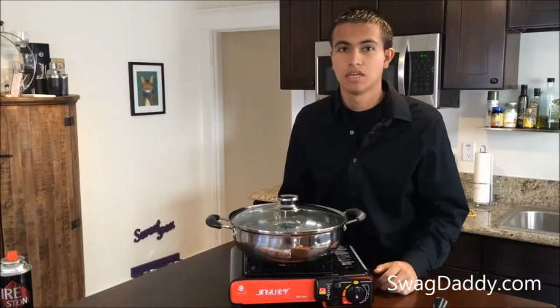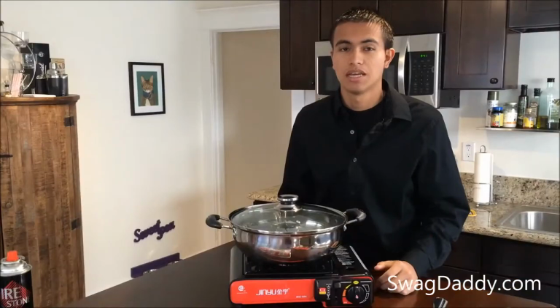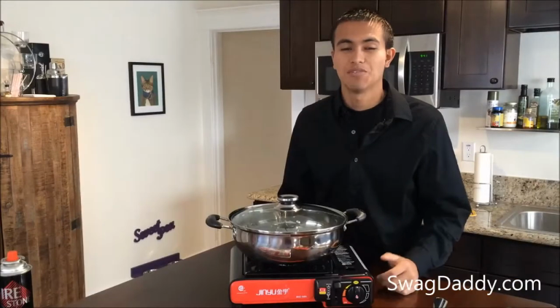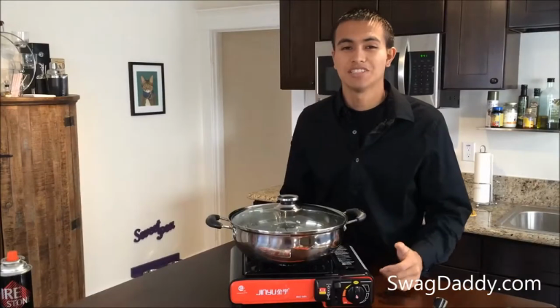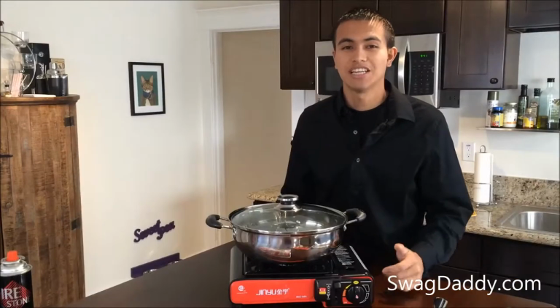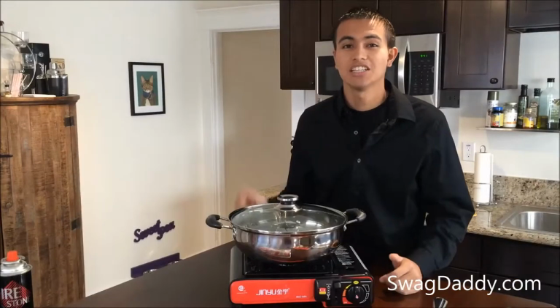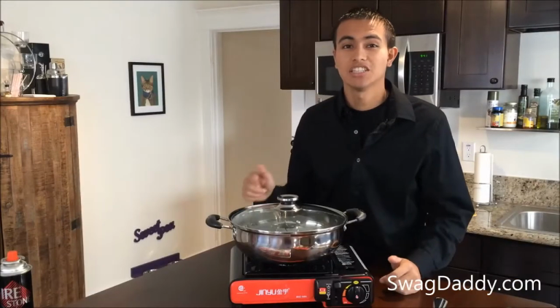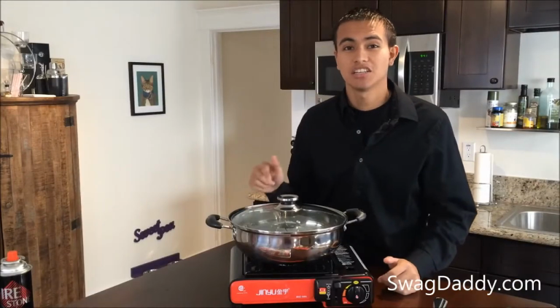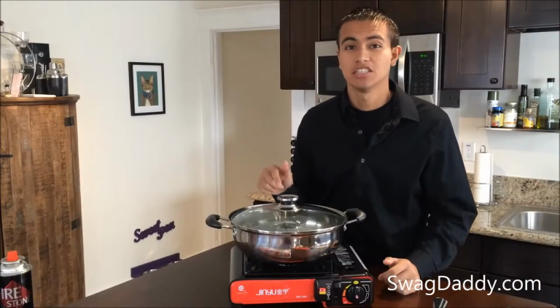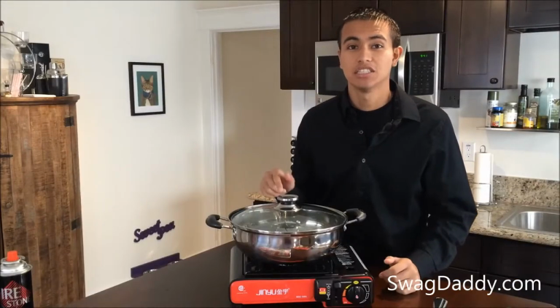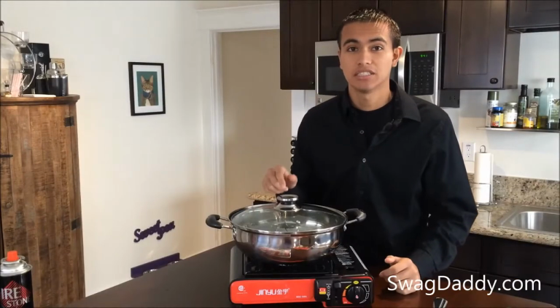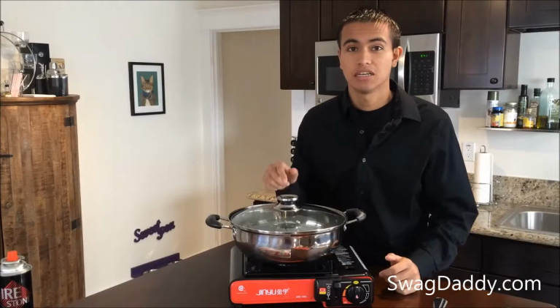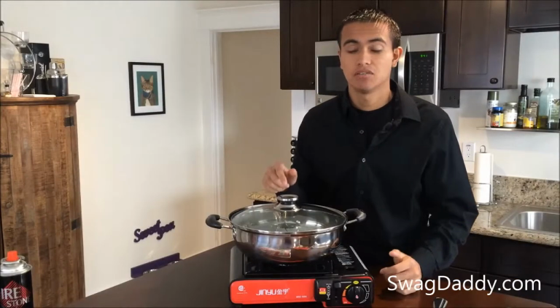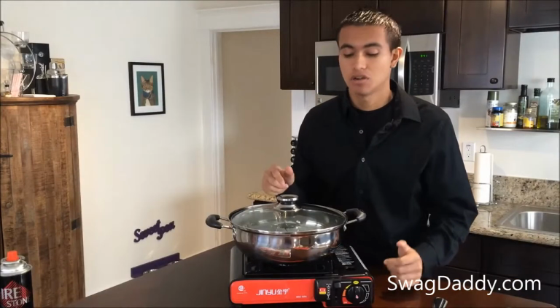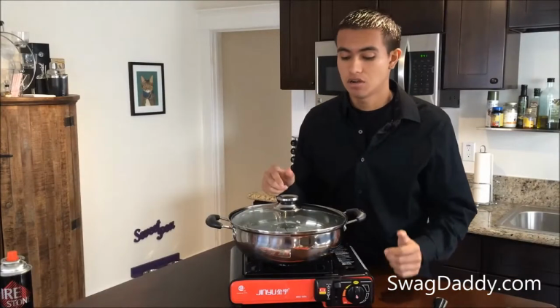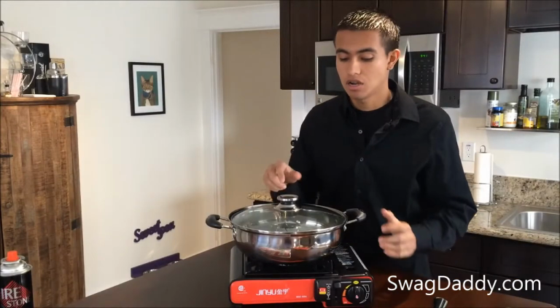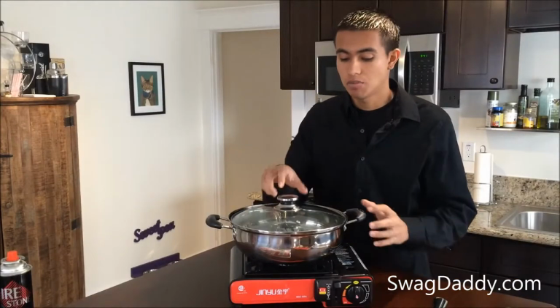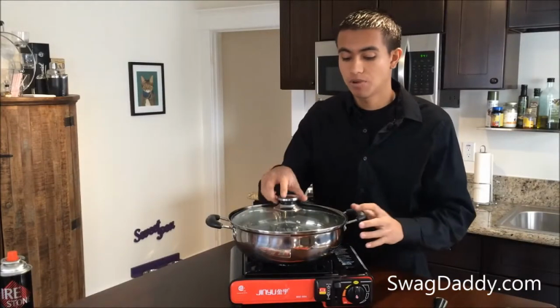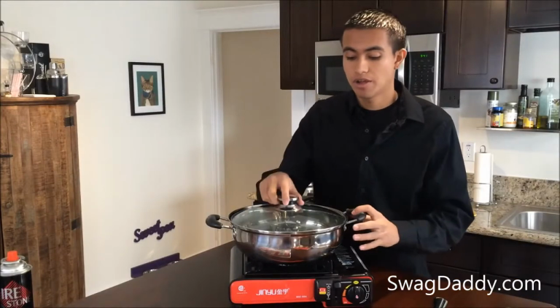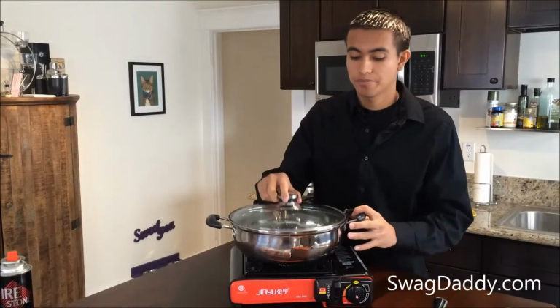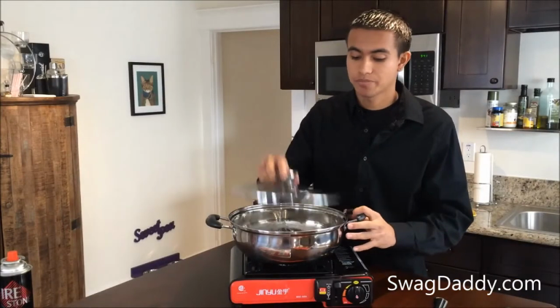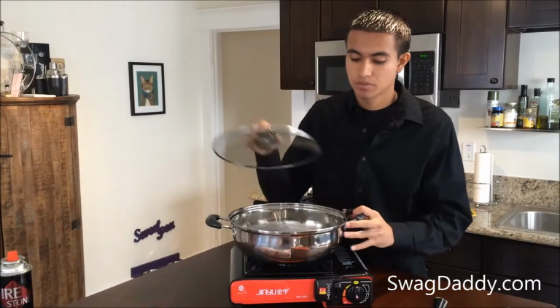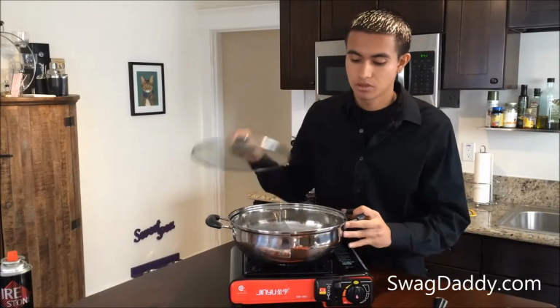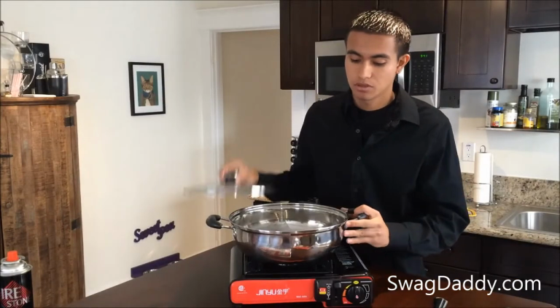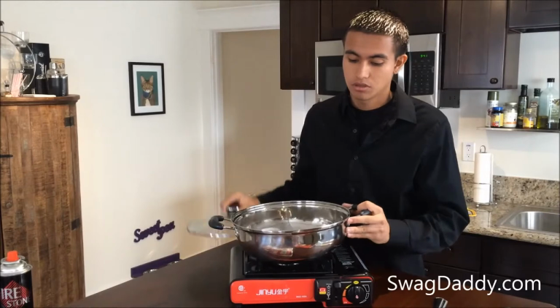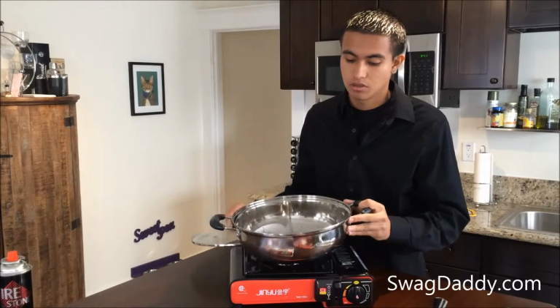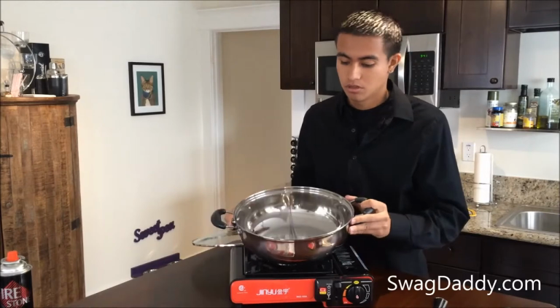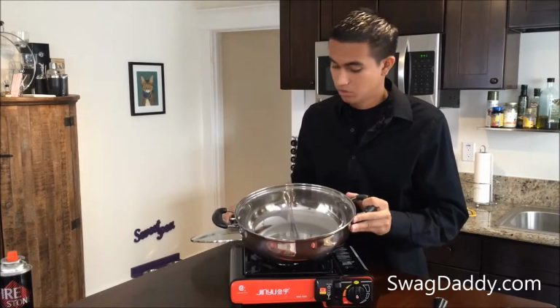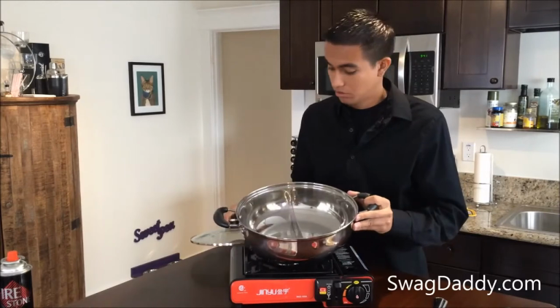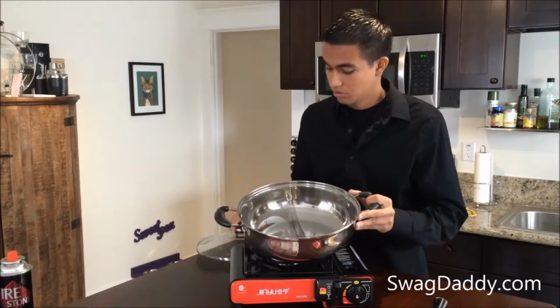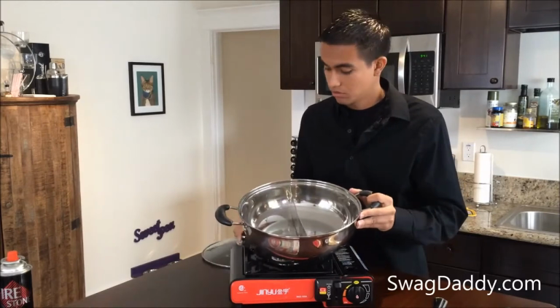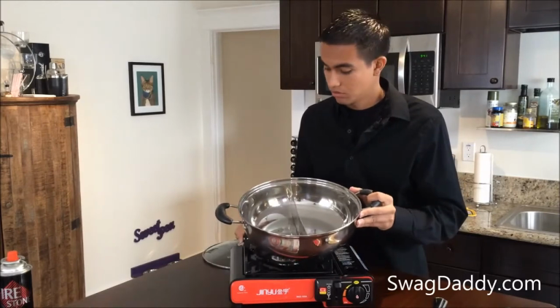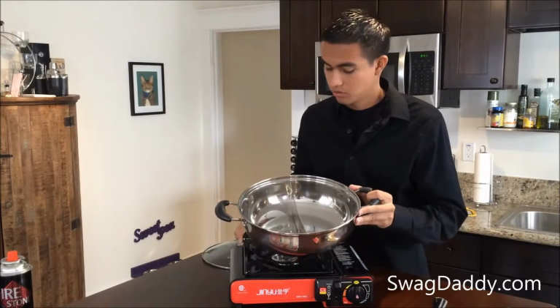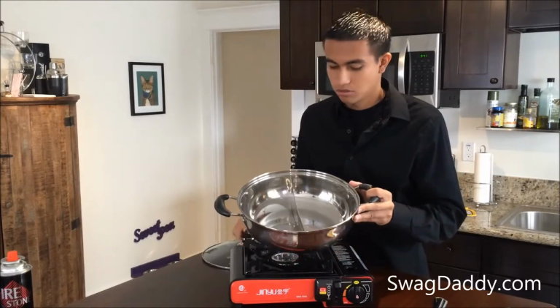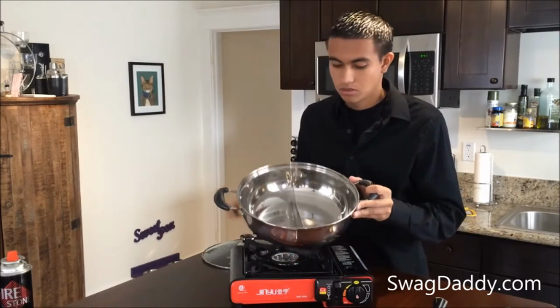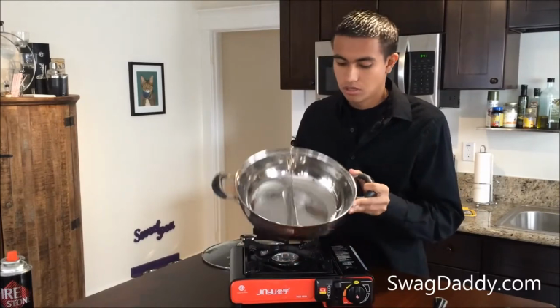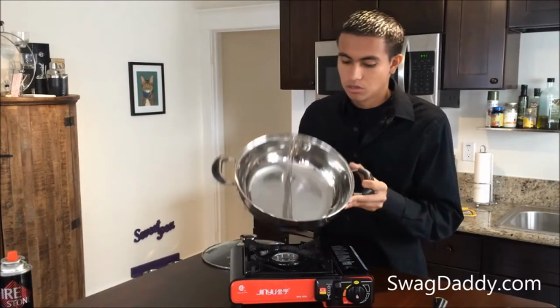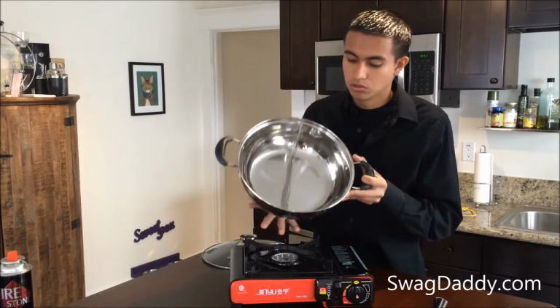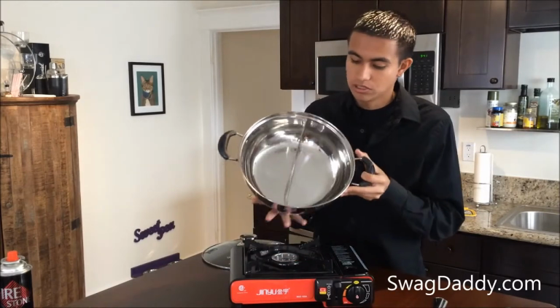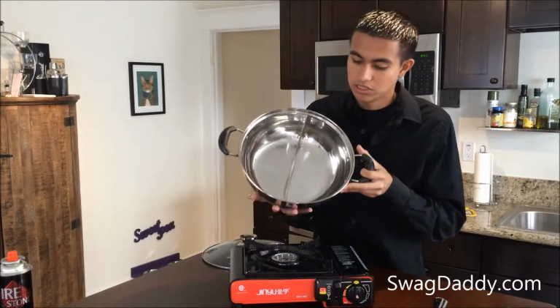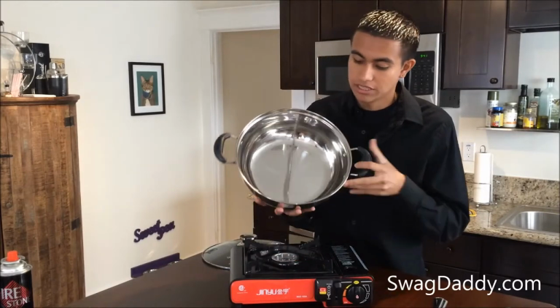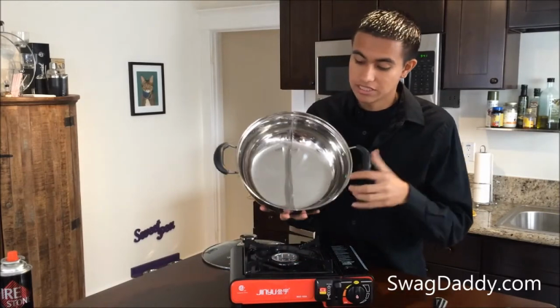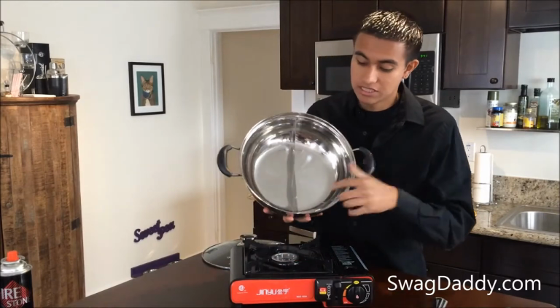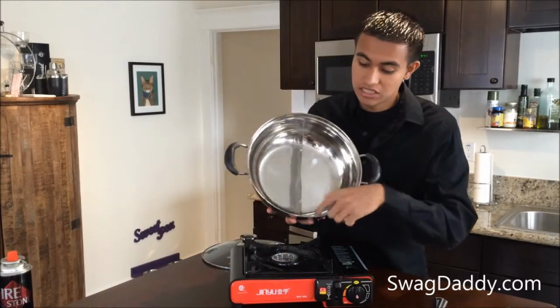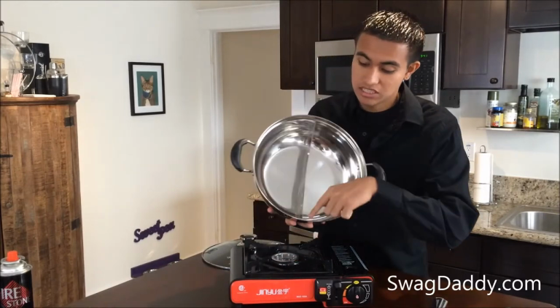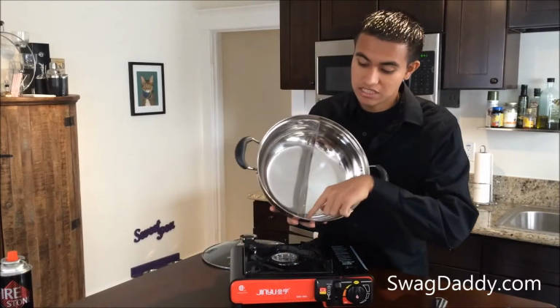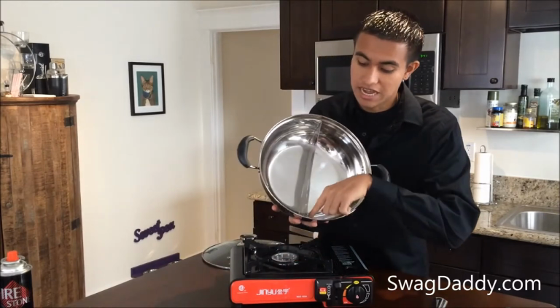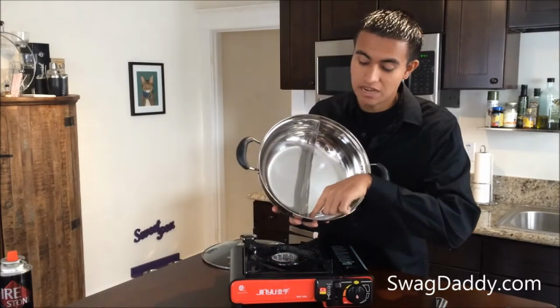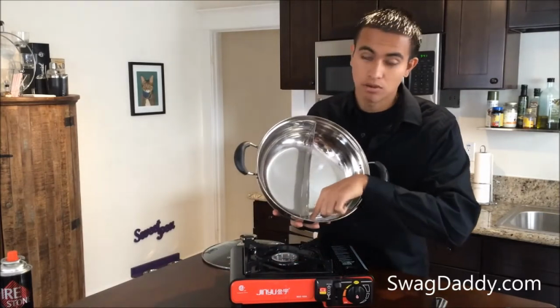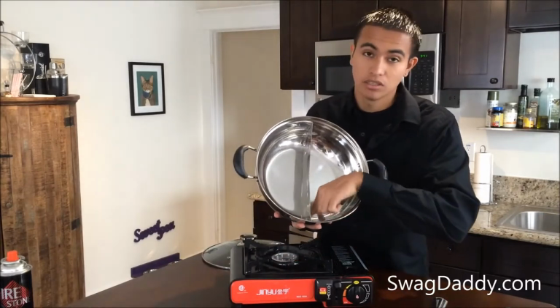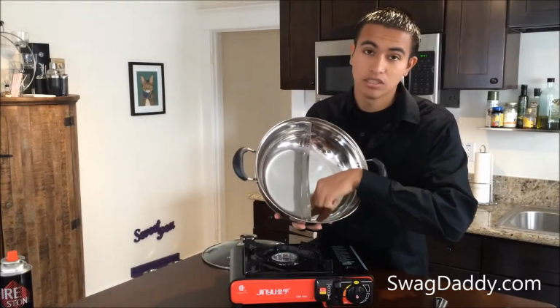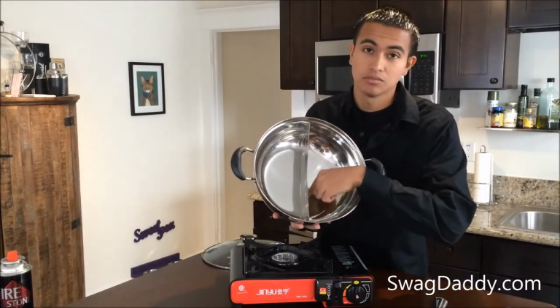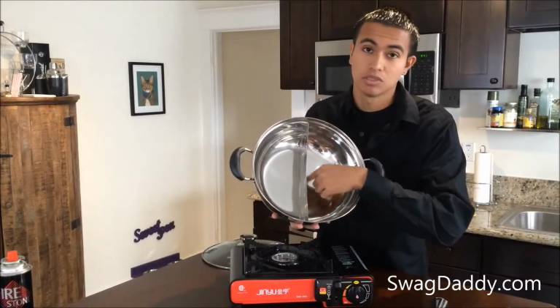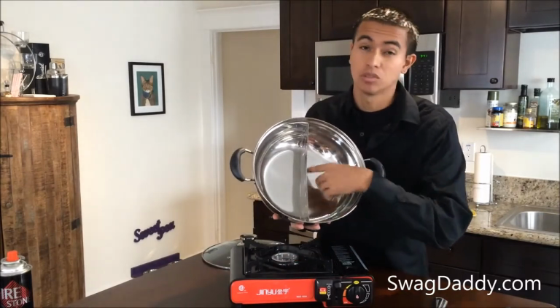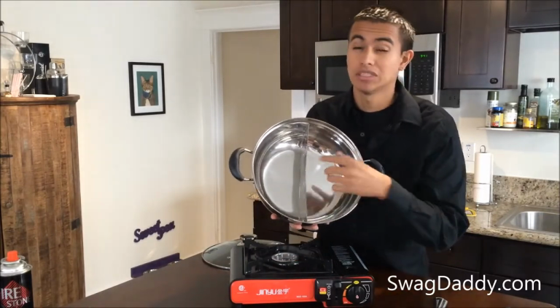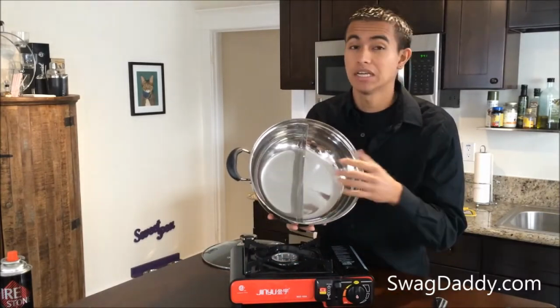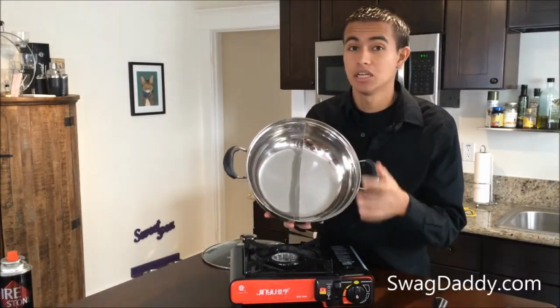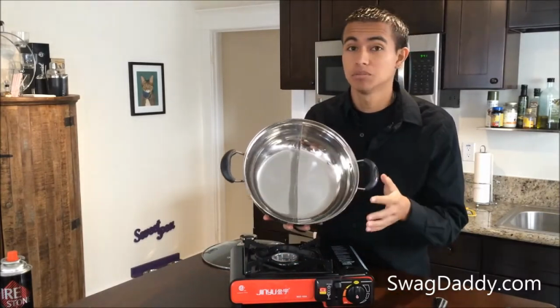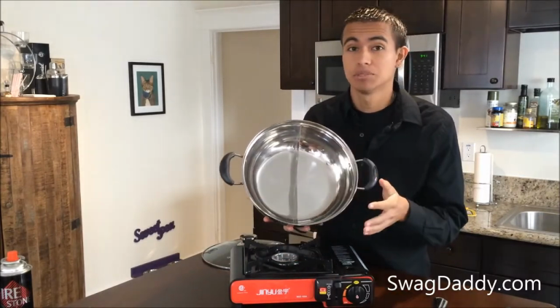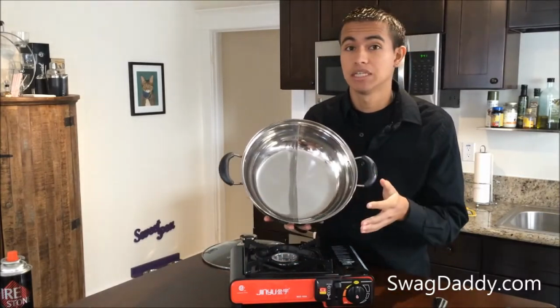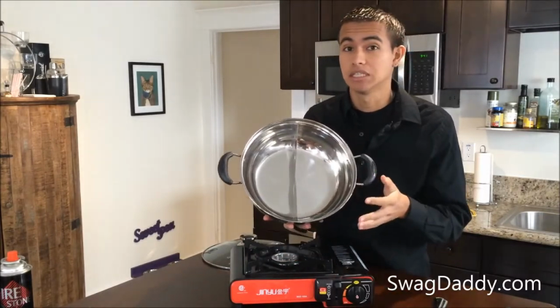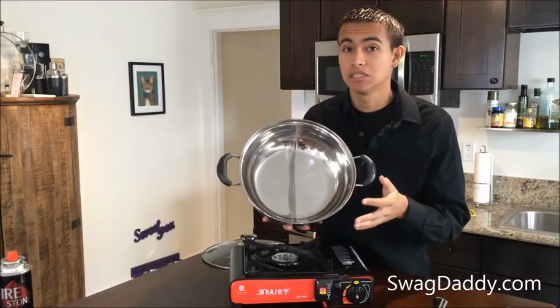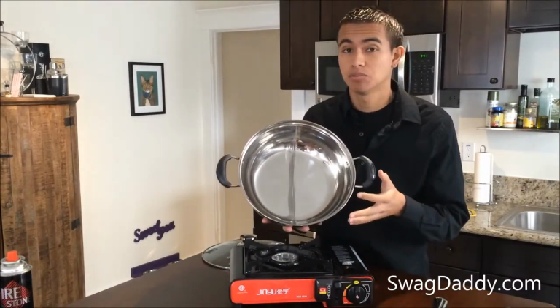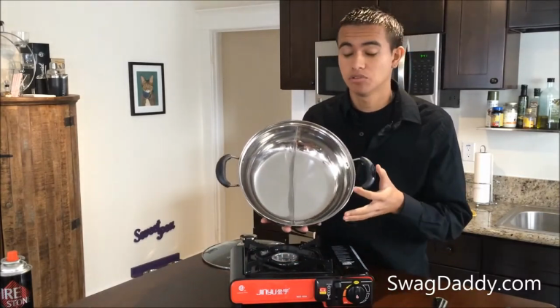If we take a look on the inside of our hot pot, we'll see that this is tack welded, so it's not 100% leak proof.